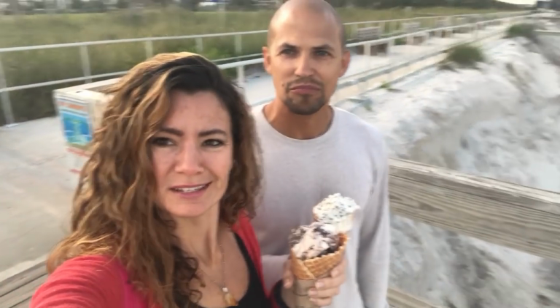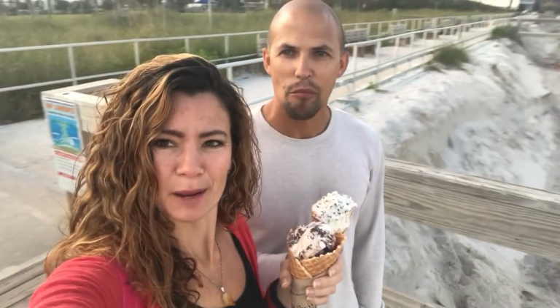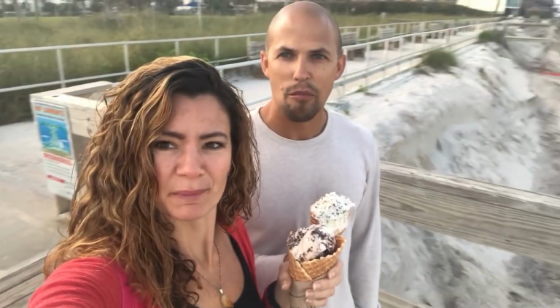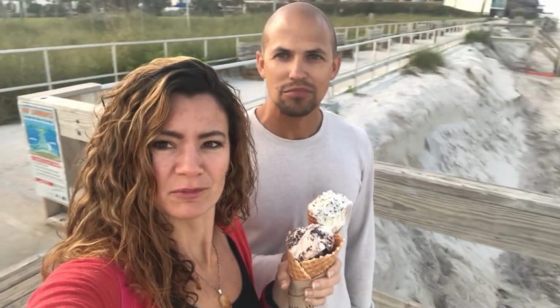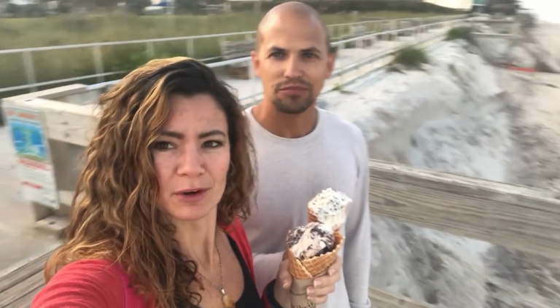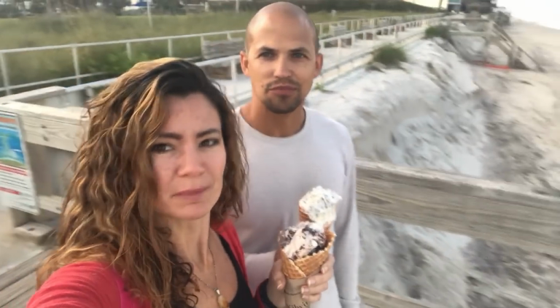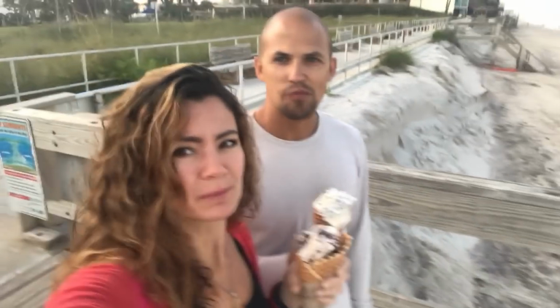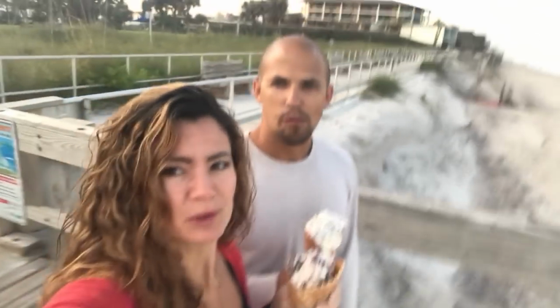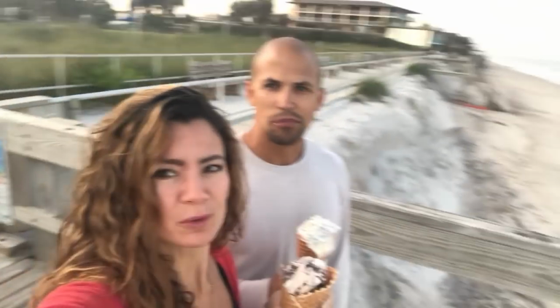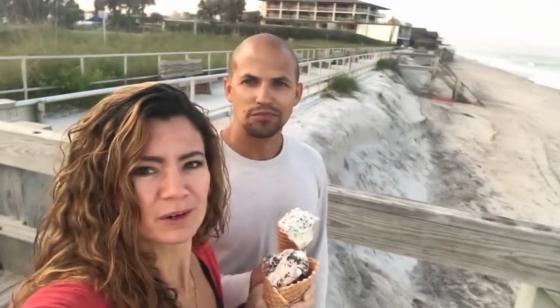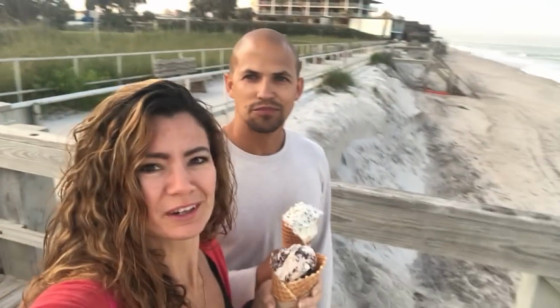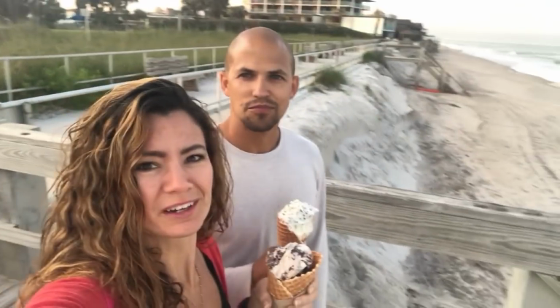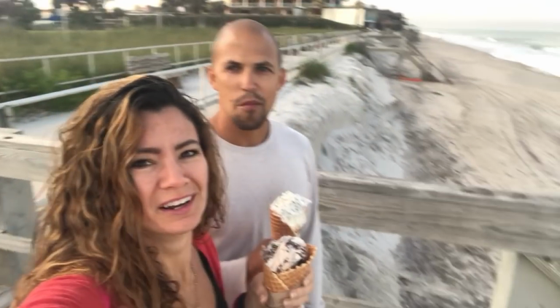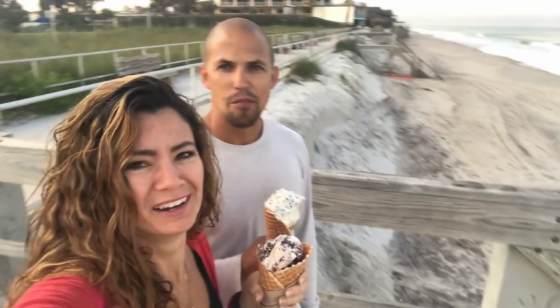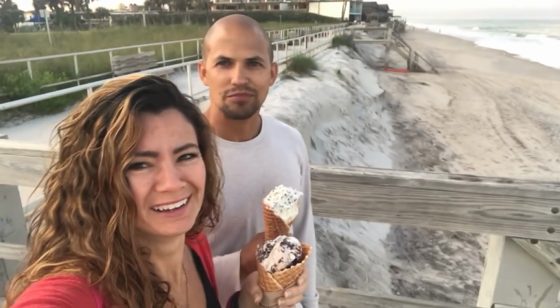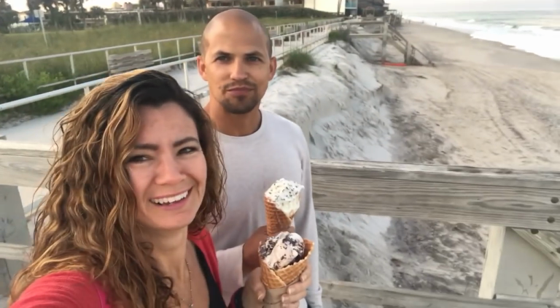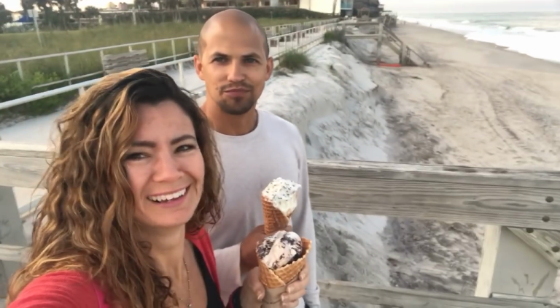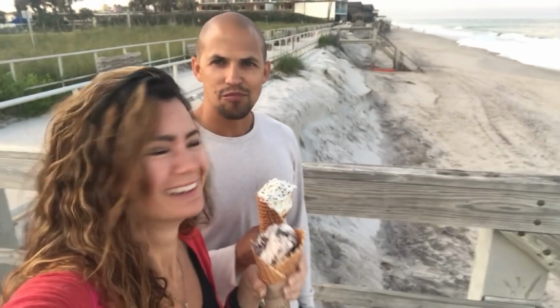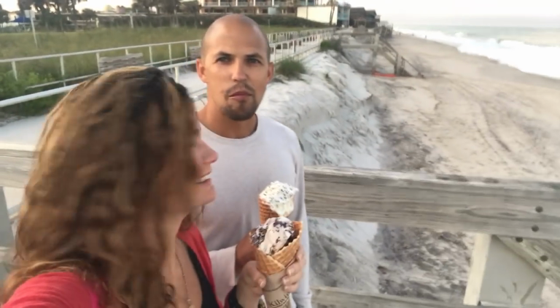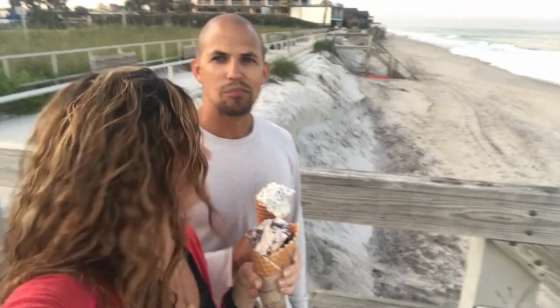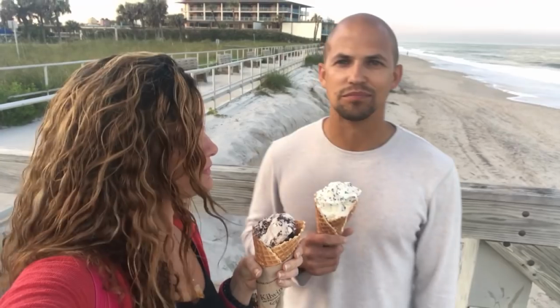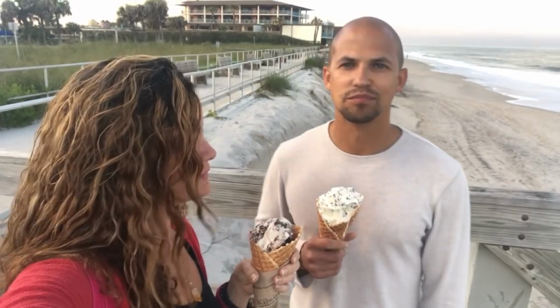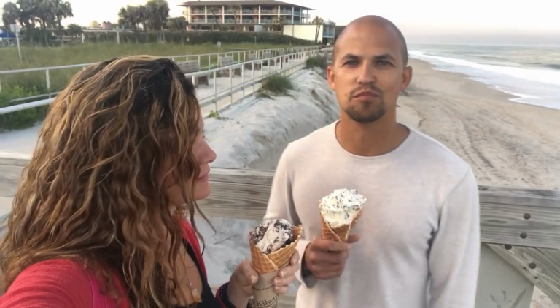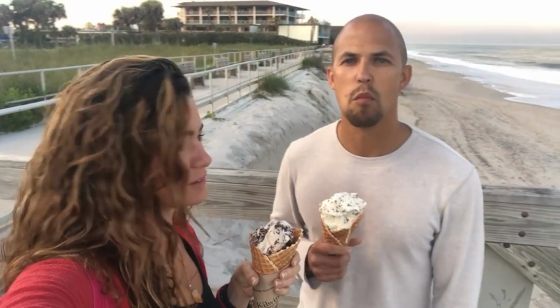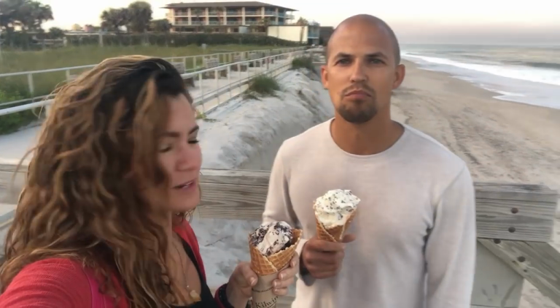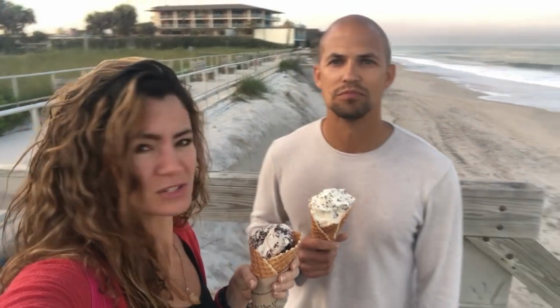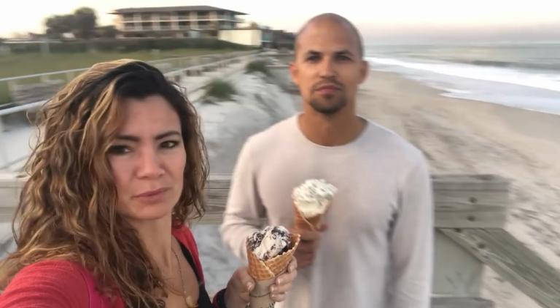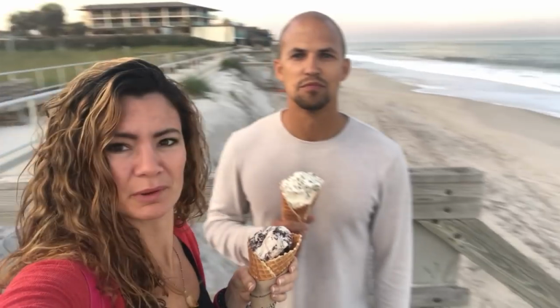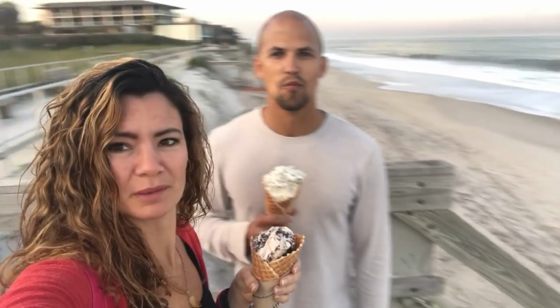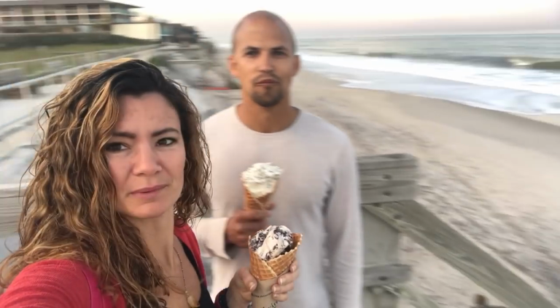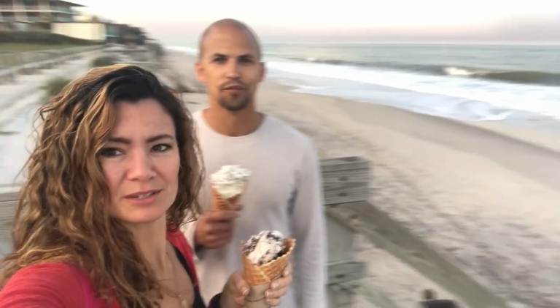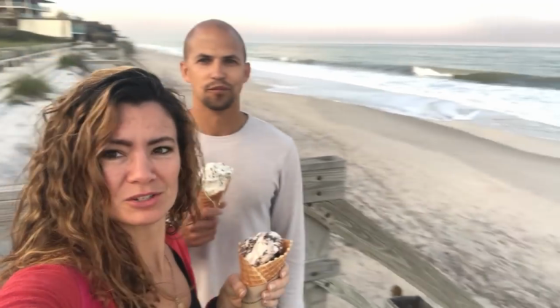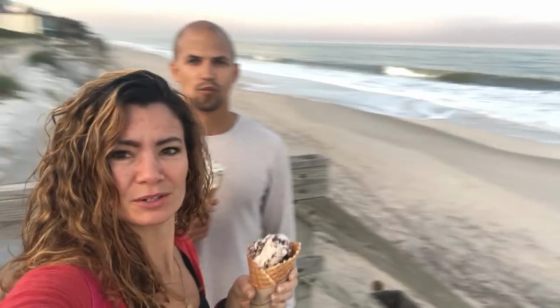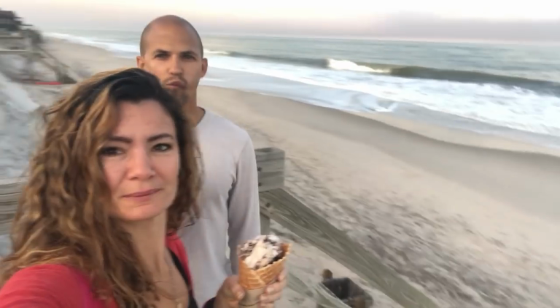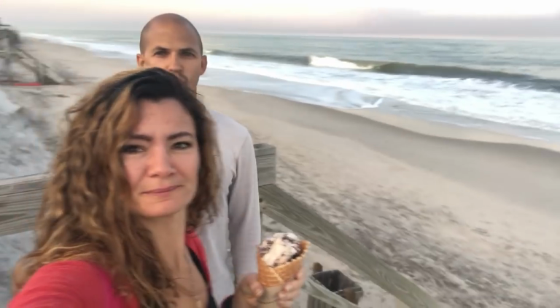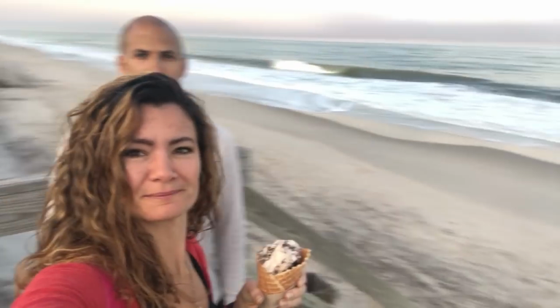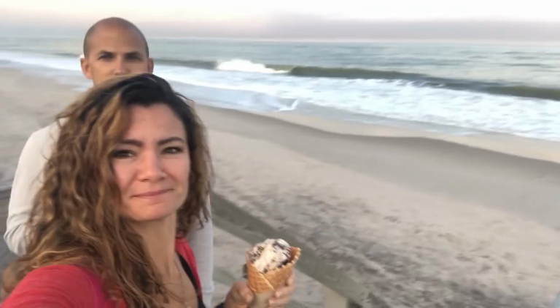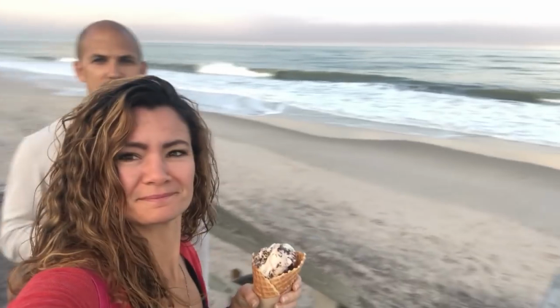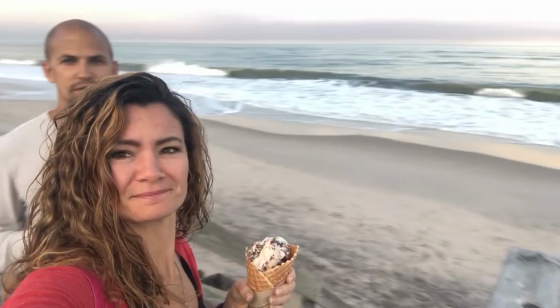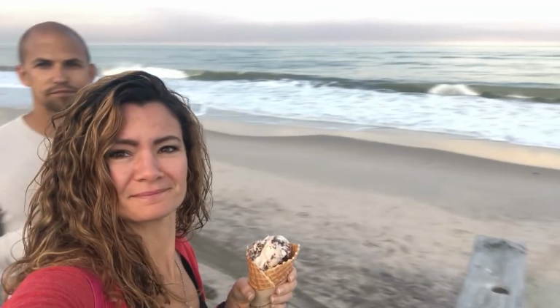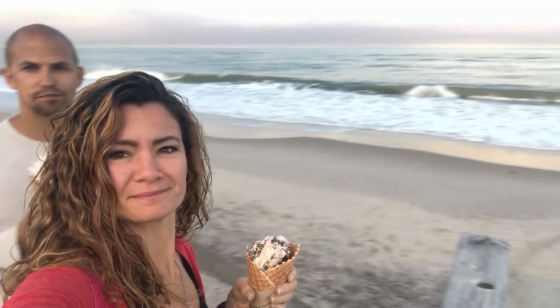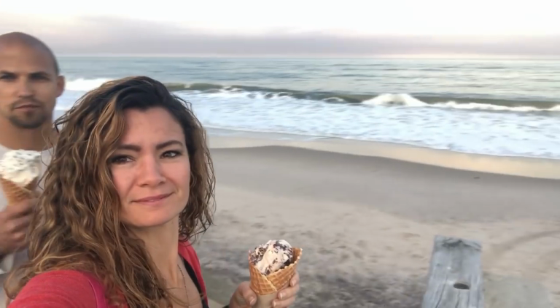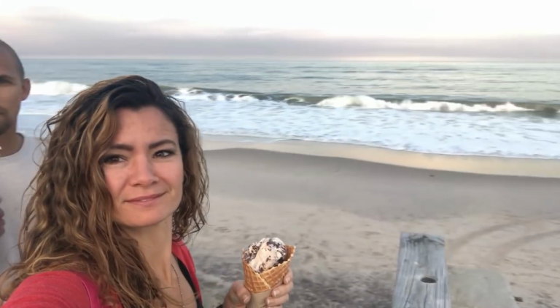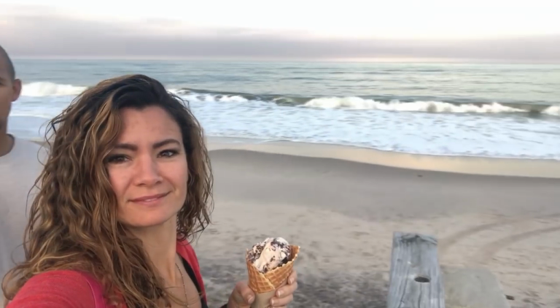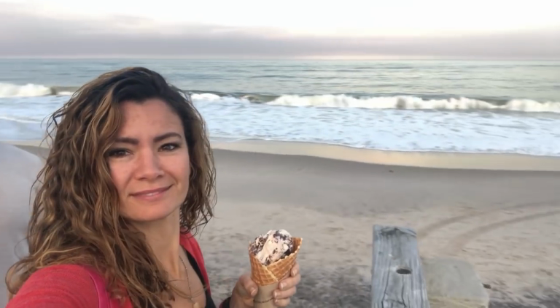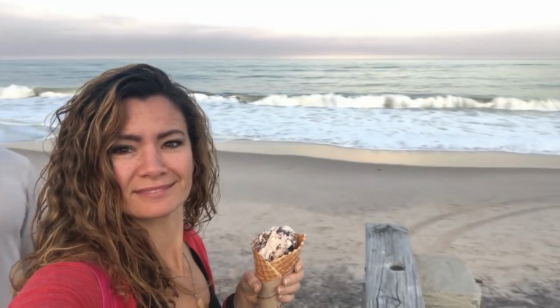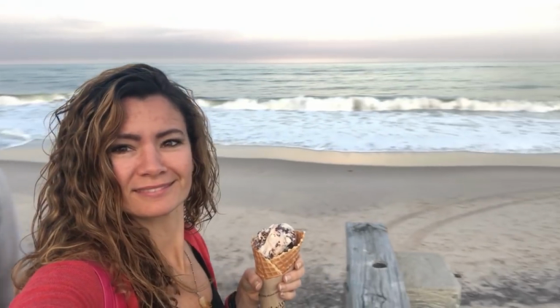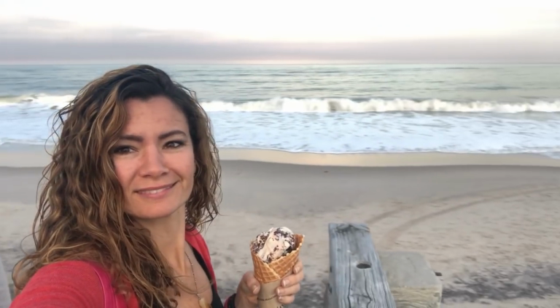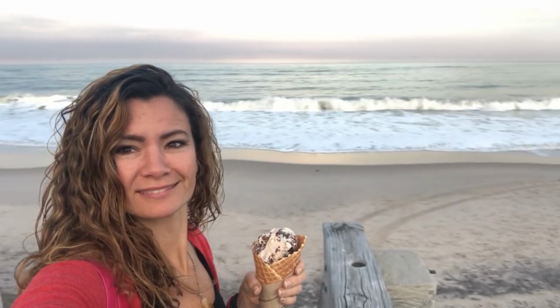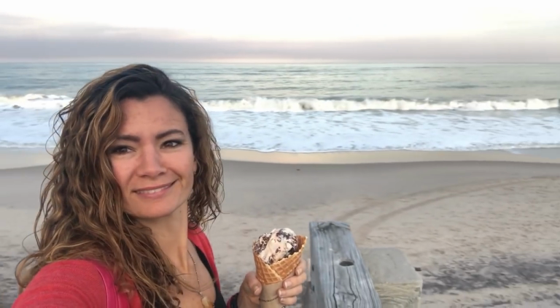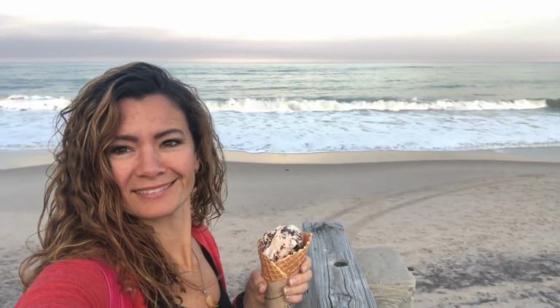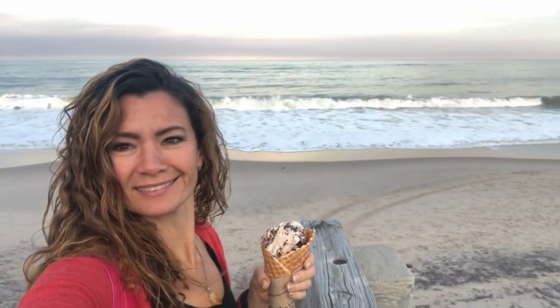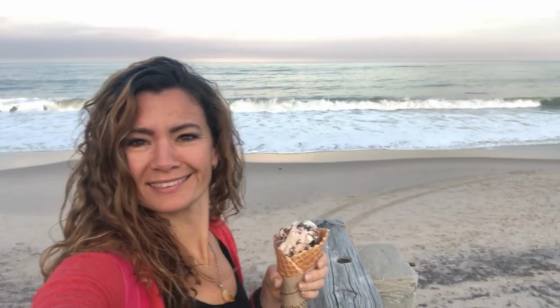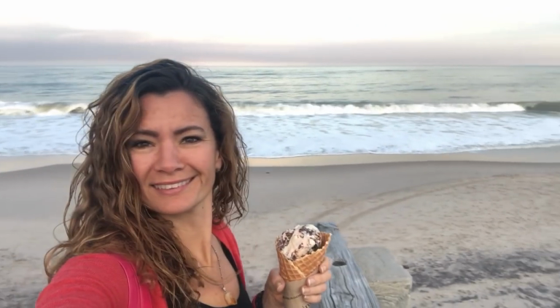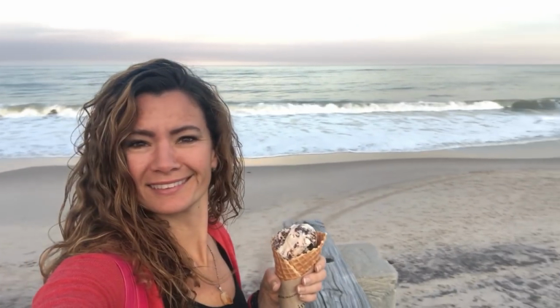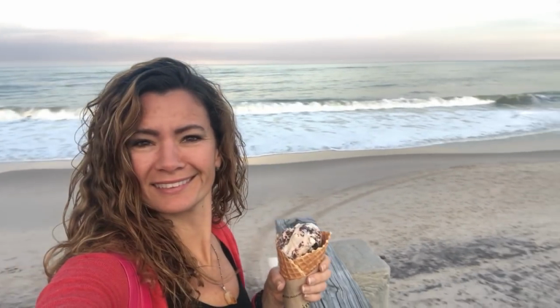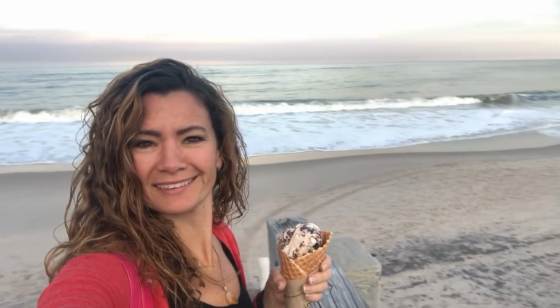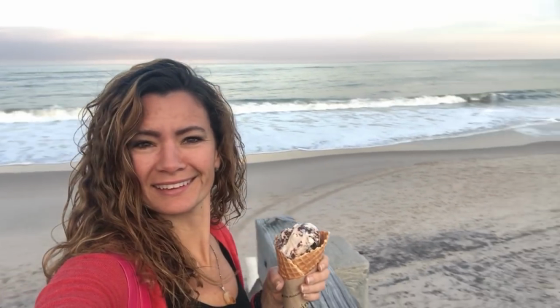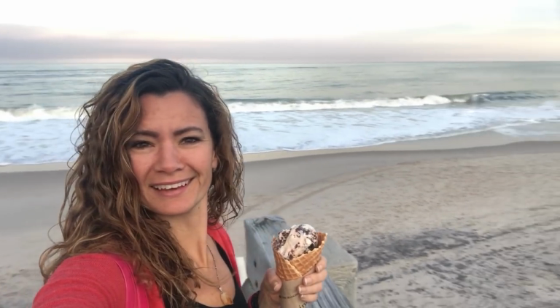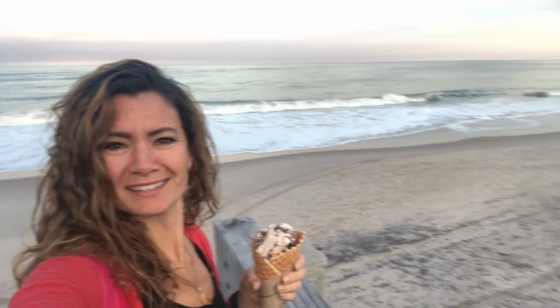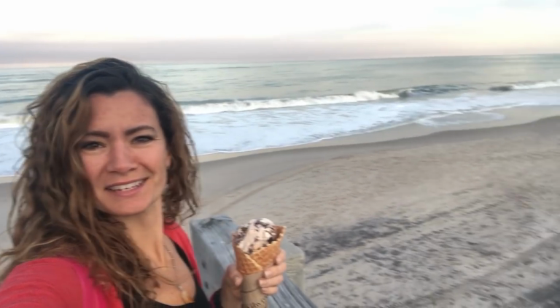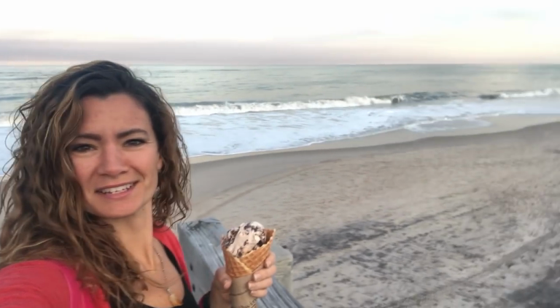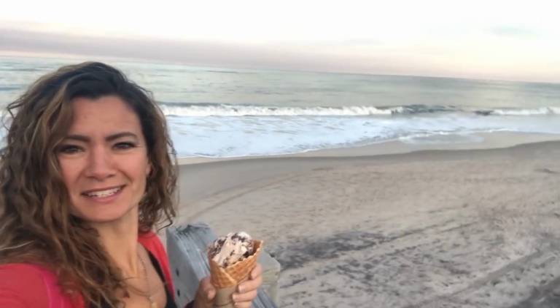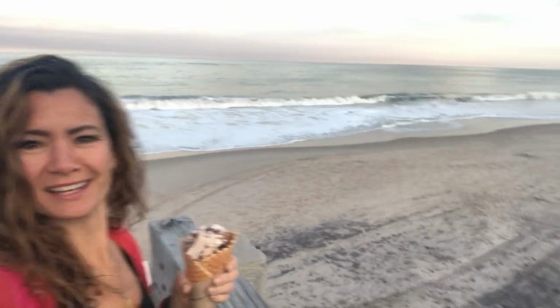Taking a break from the boat work — a little ice cream on the beach at sunset.